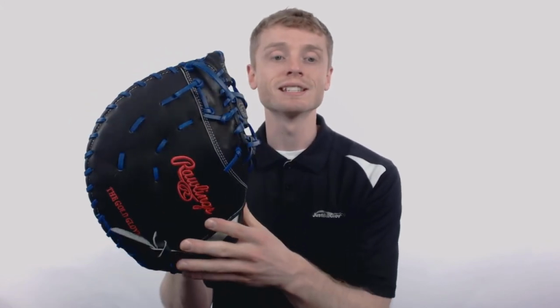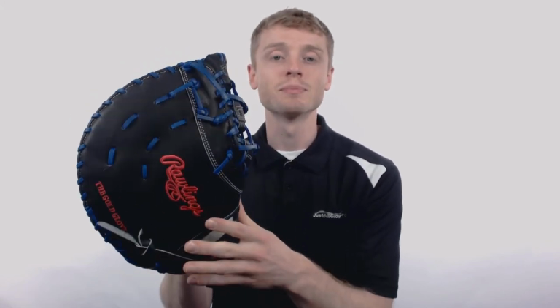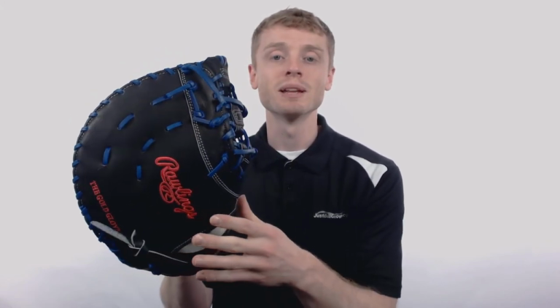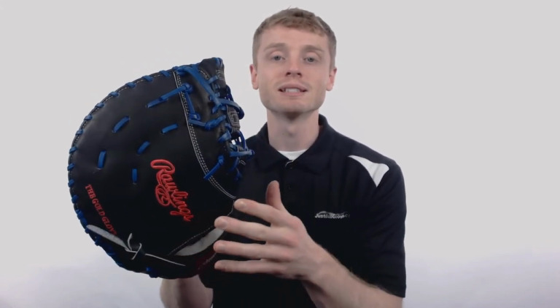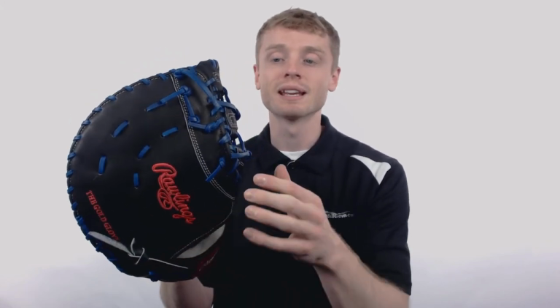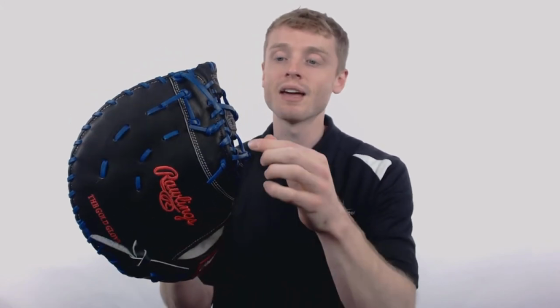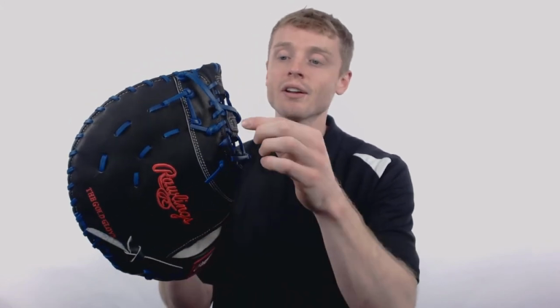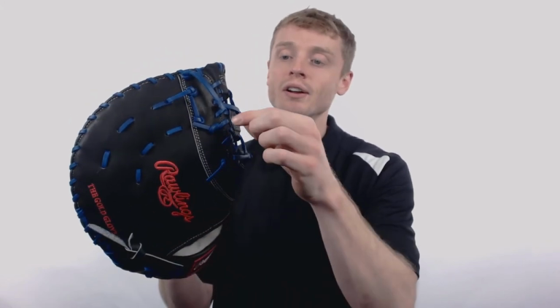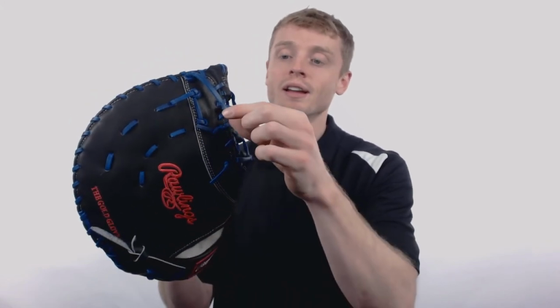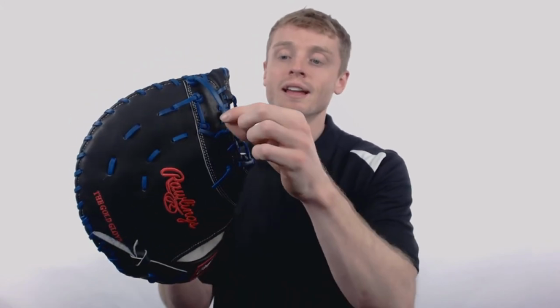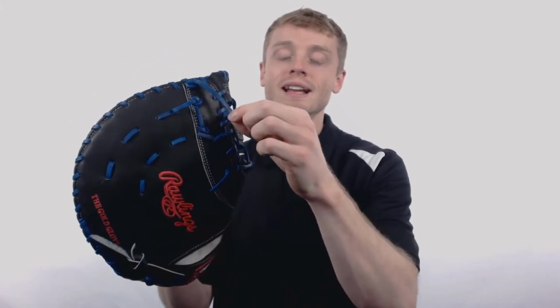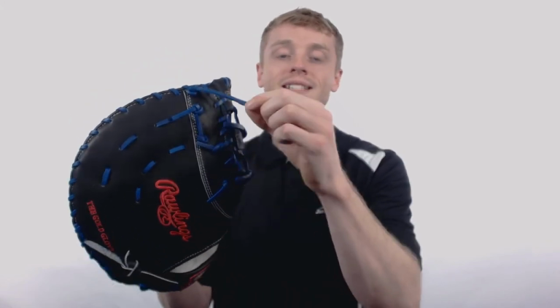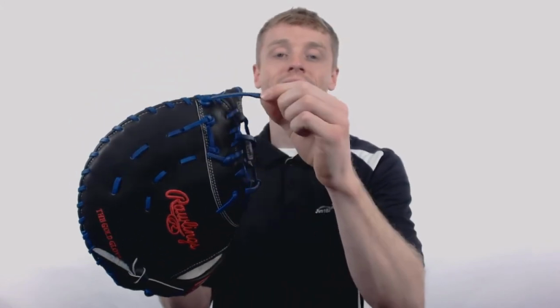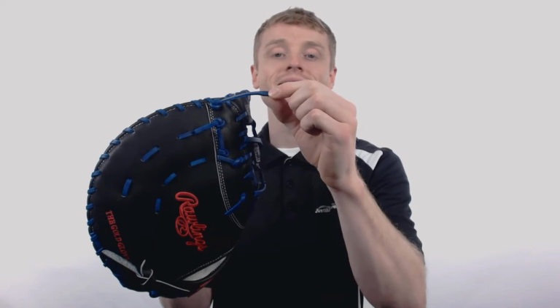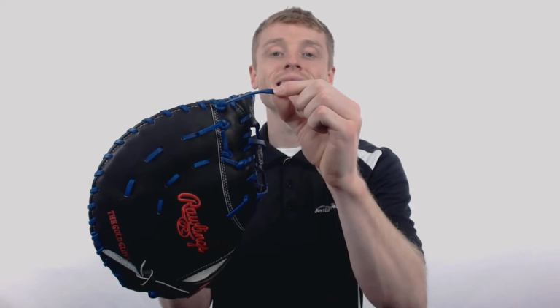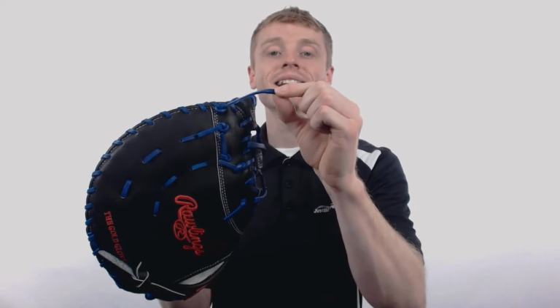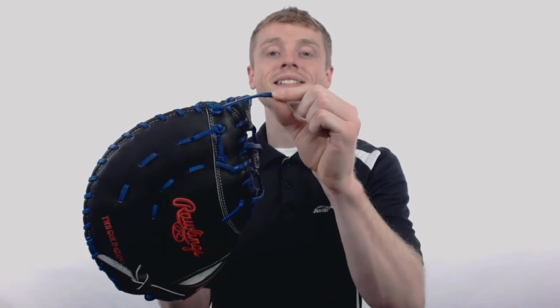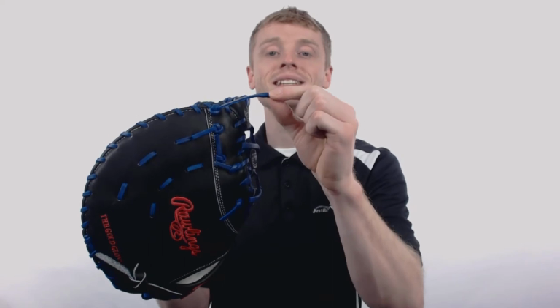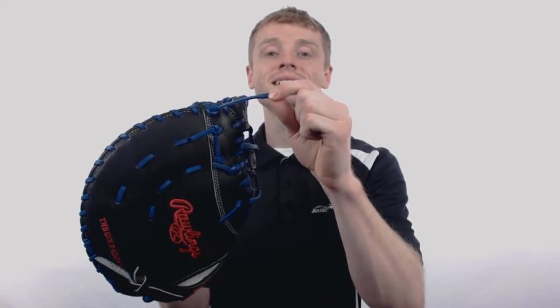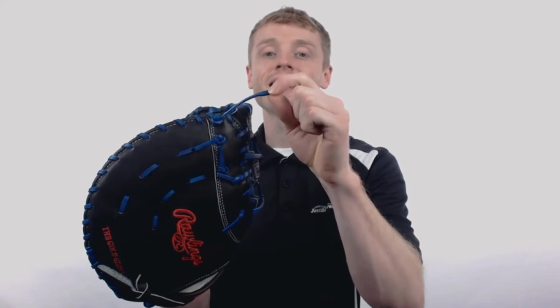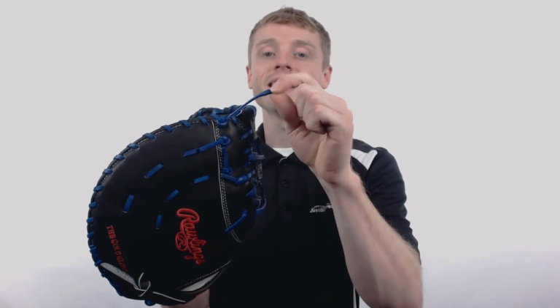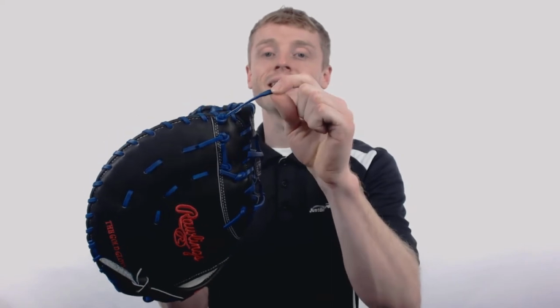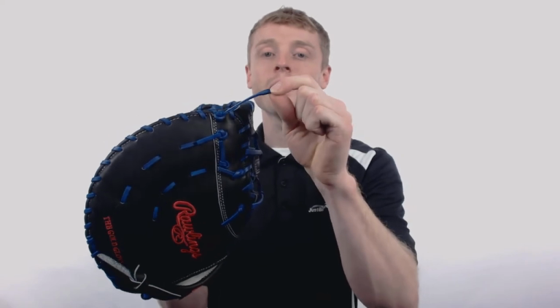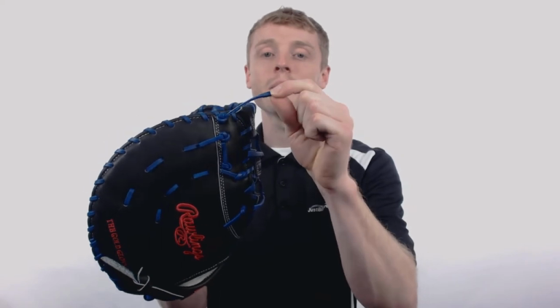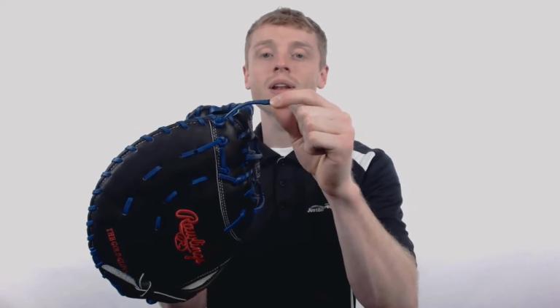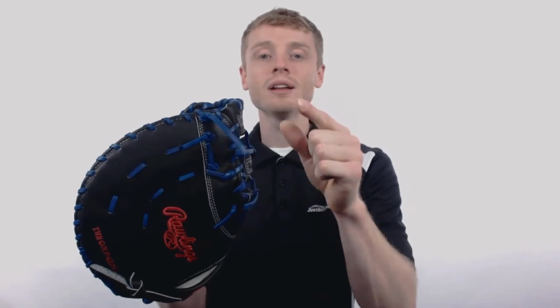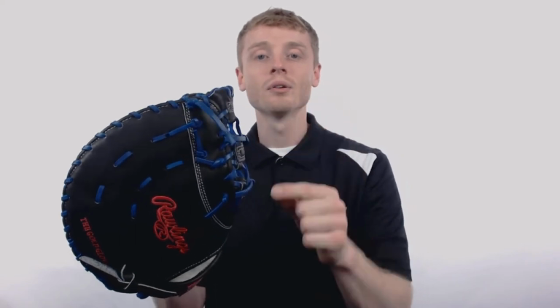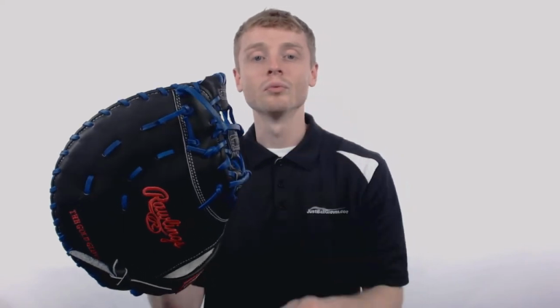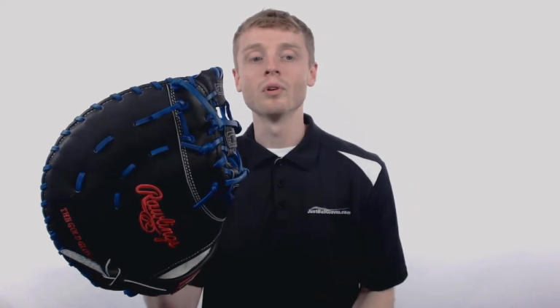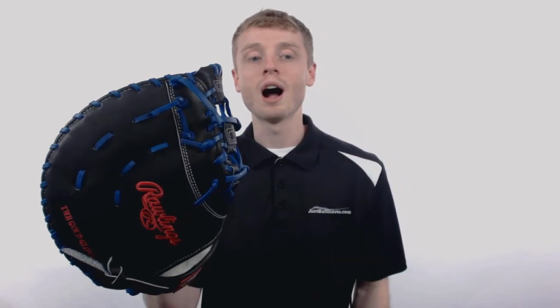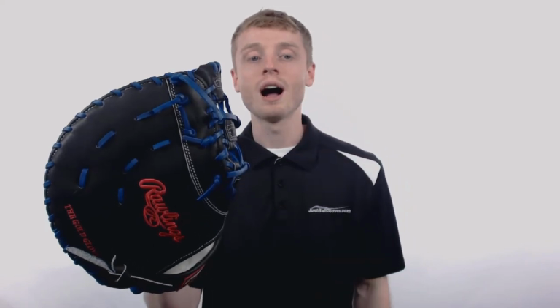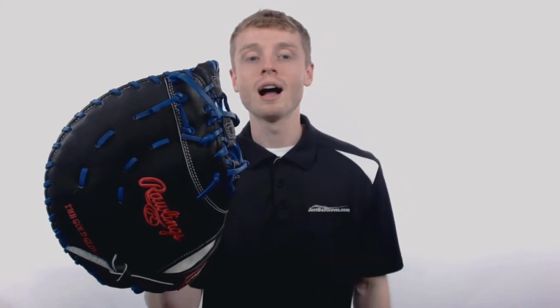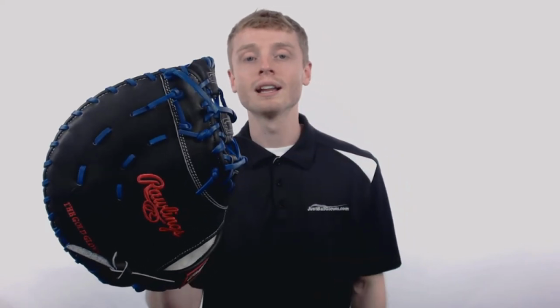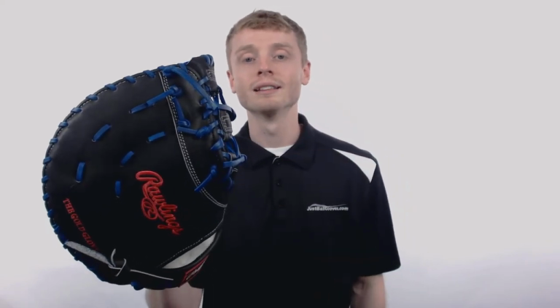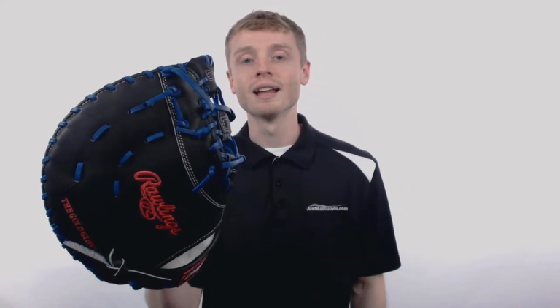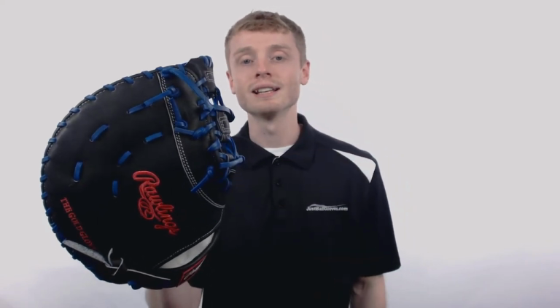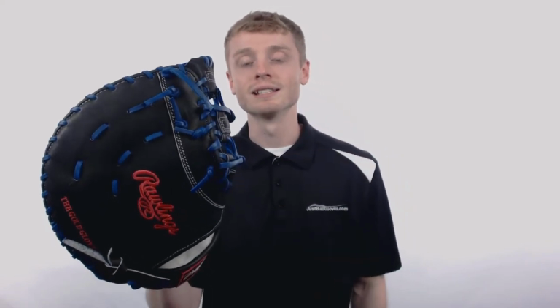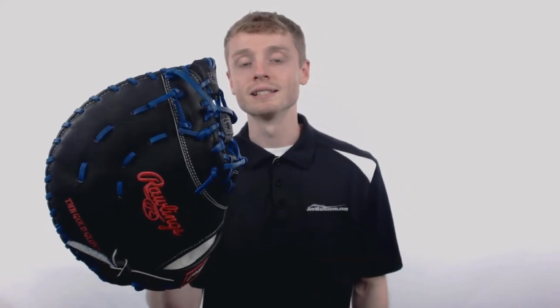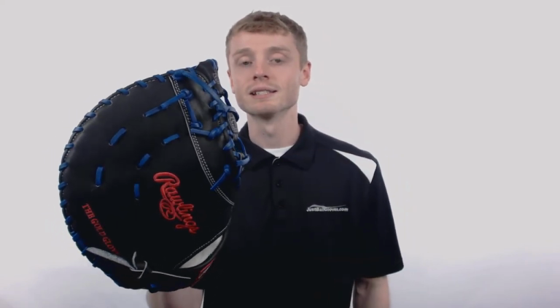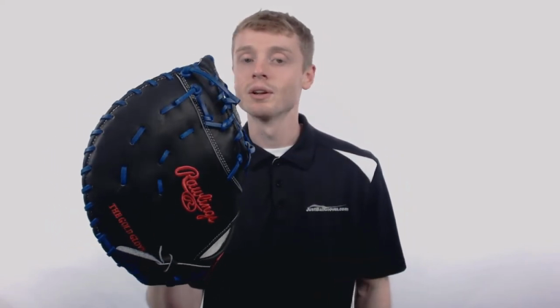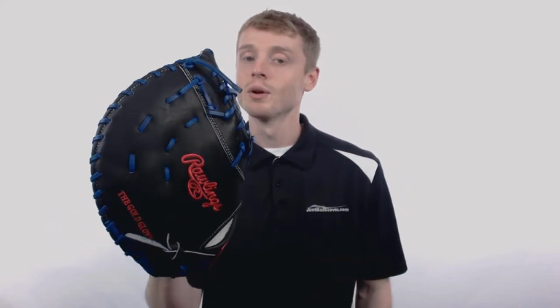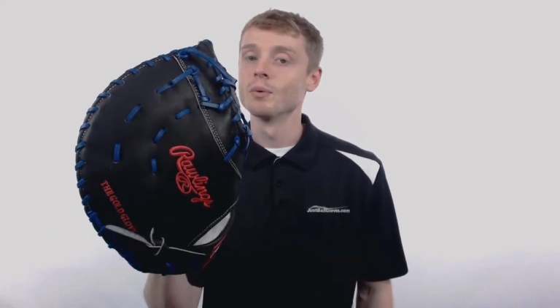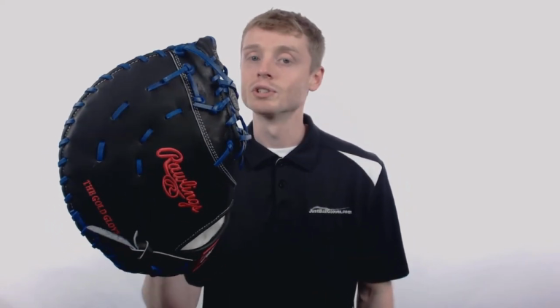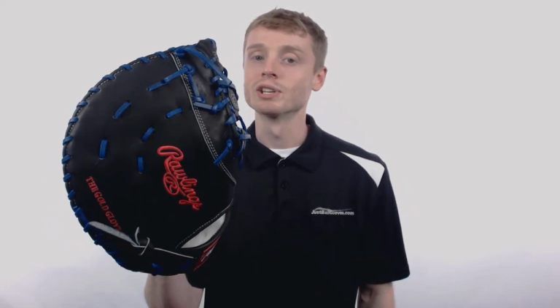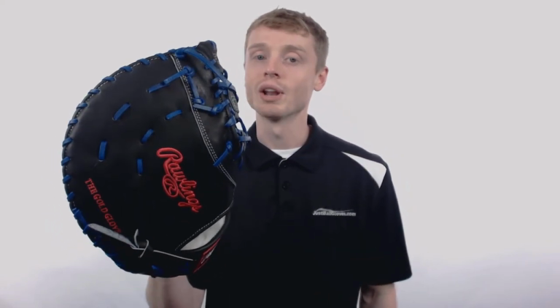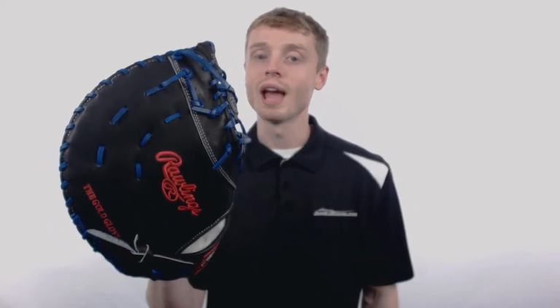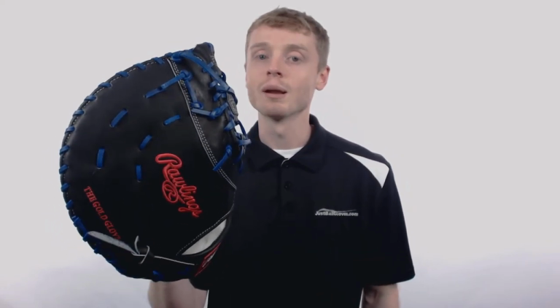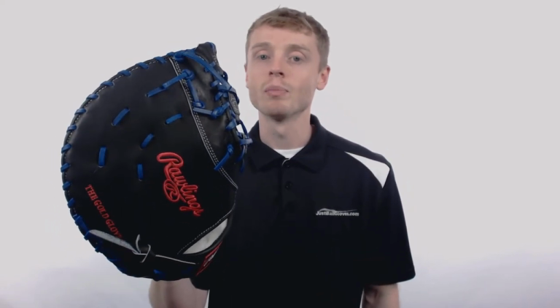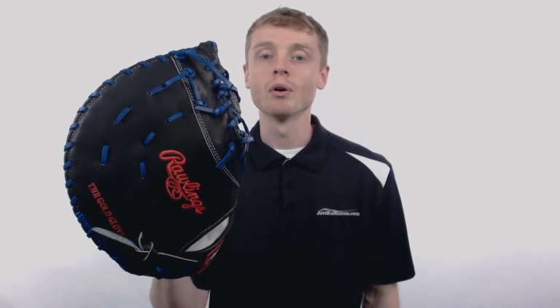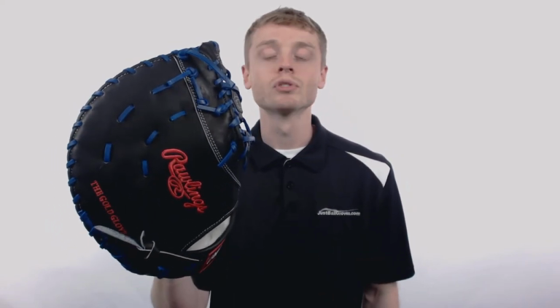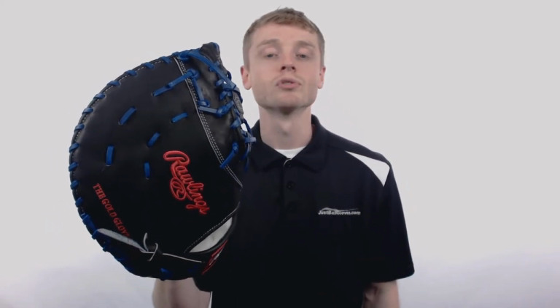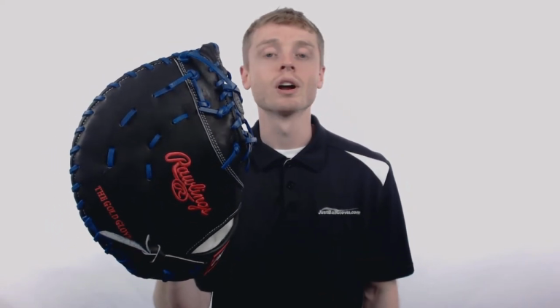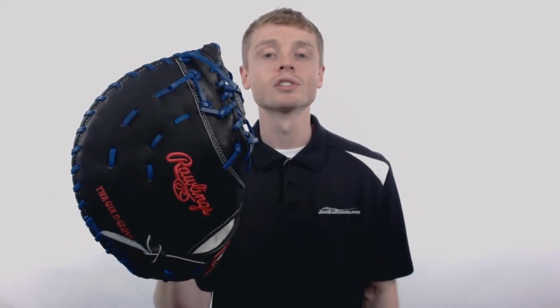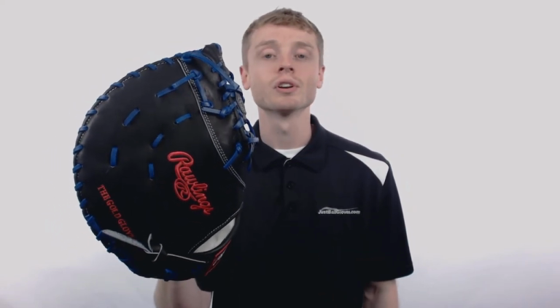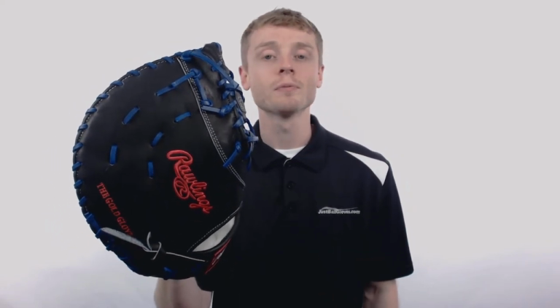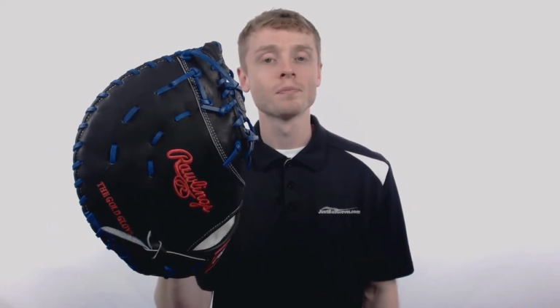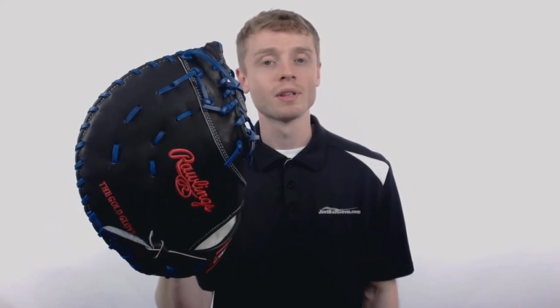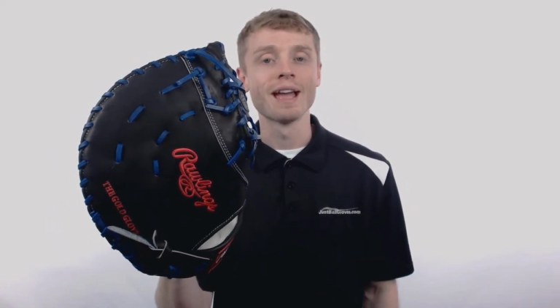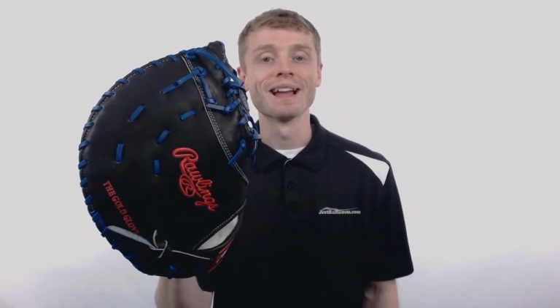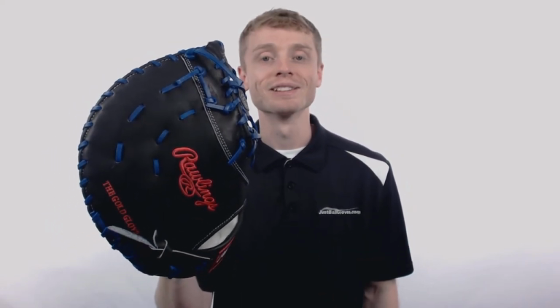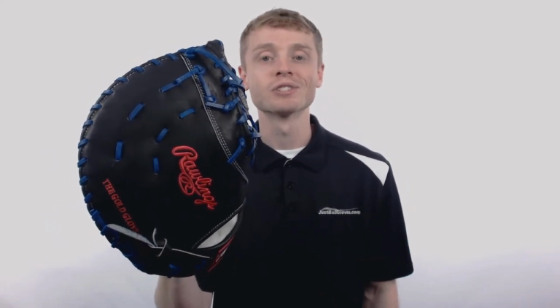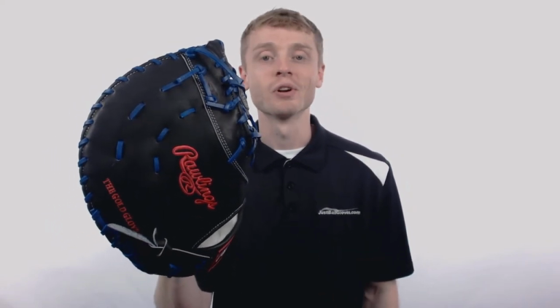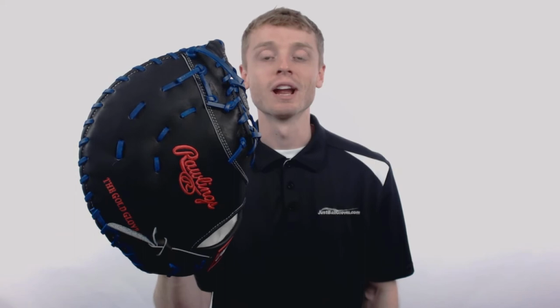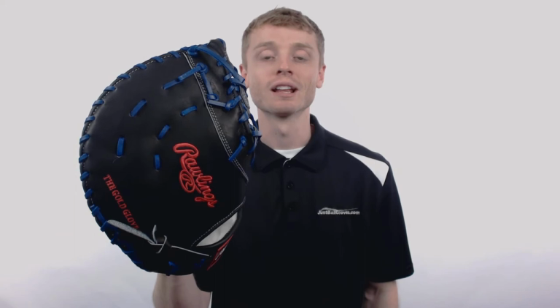The feature that ties this mitt together is the Tennessee Tanning Company Rawhide Laces, which is going to add both structure and strength.